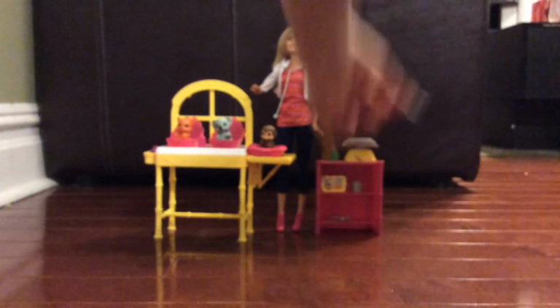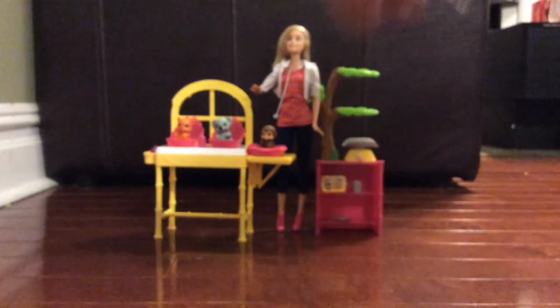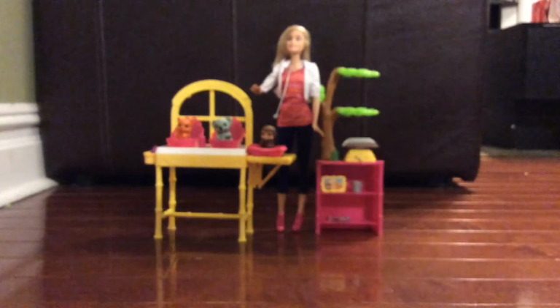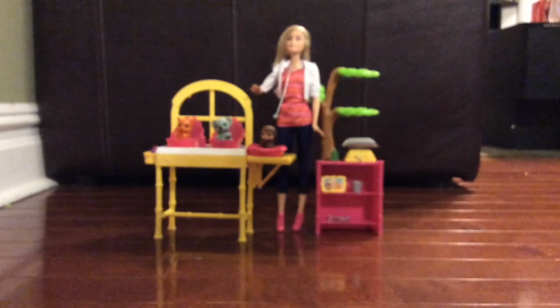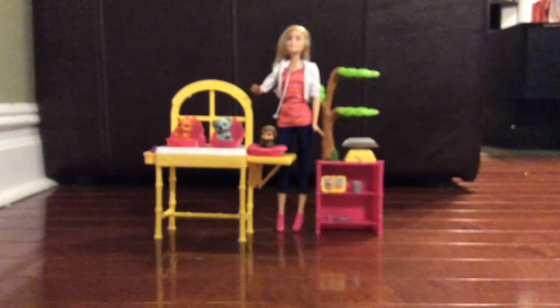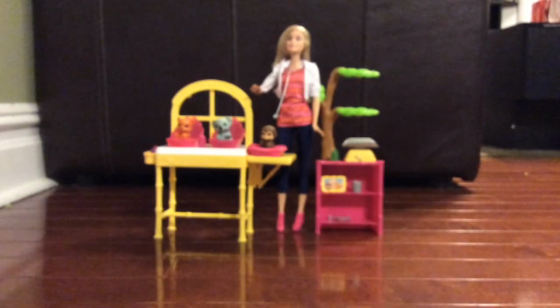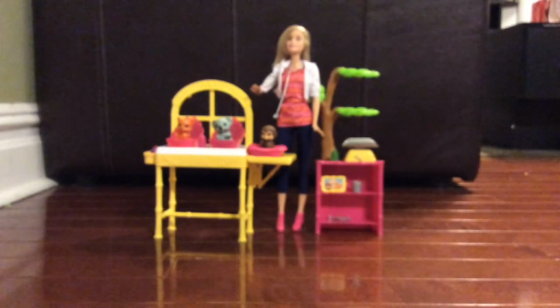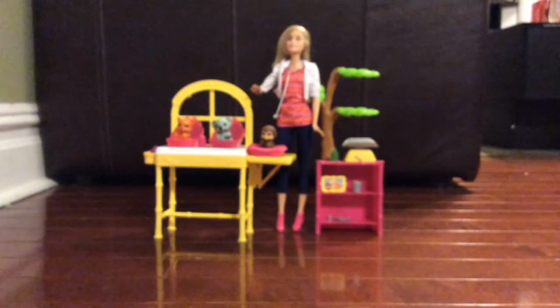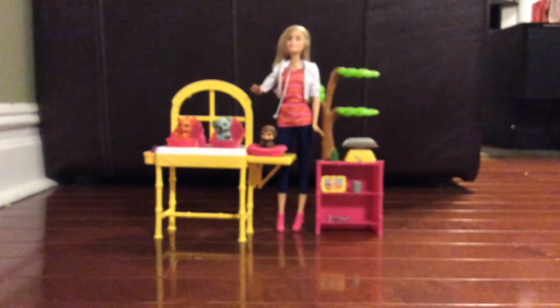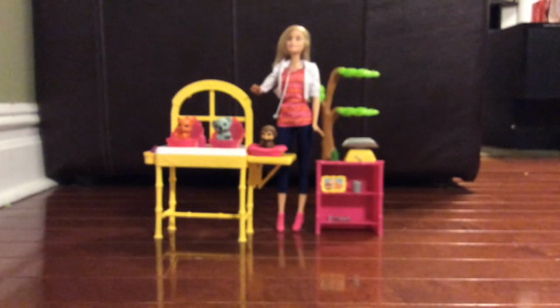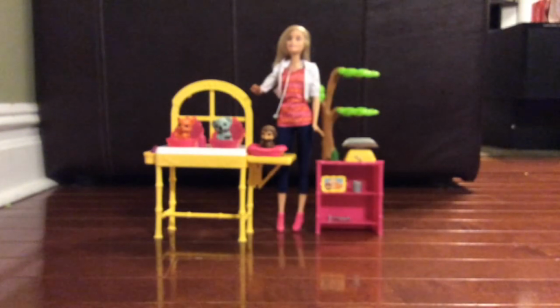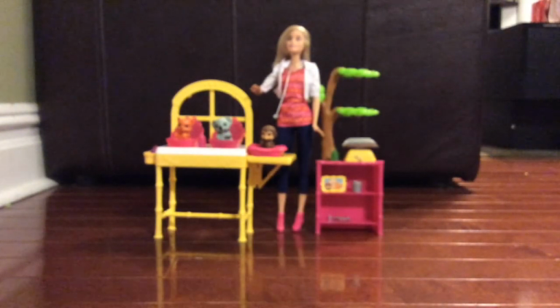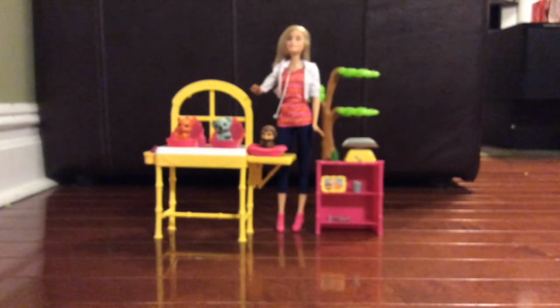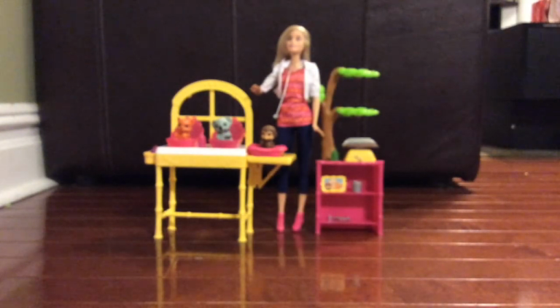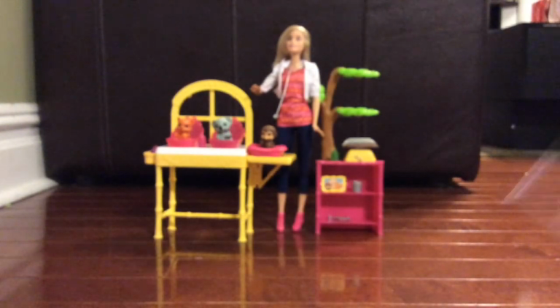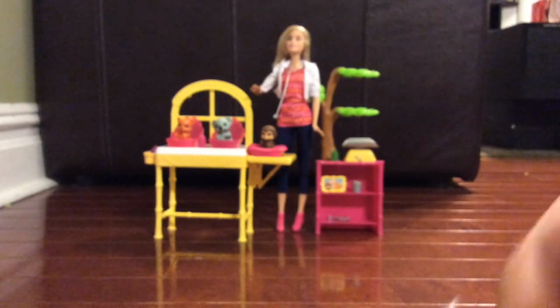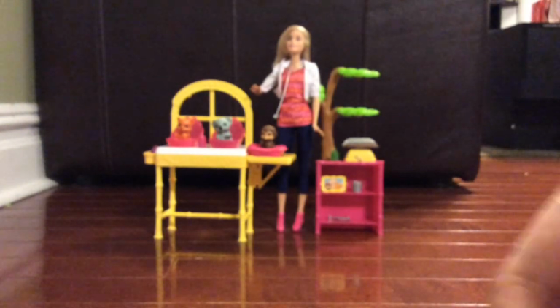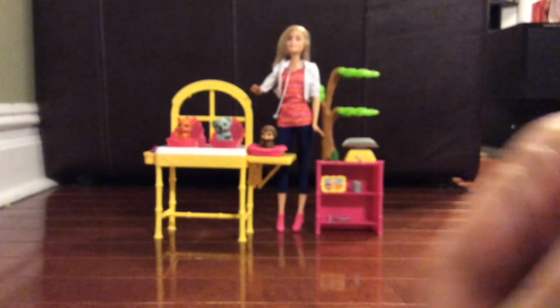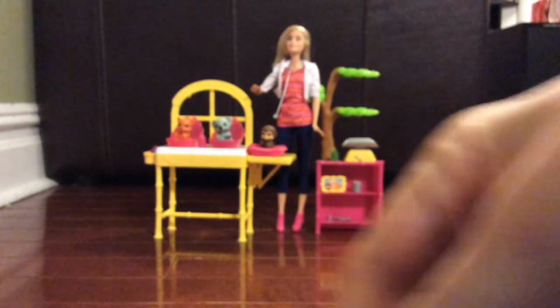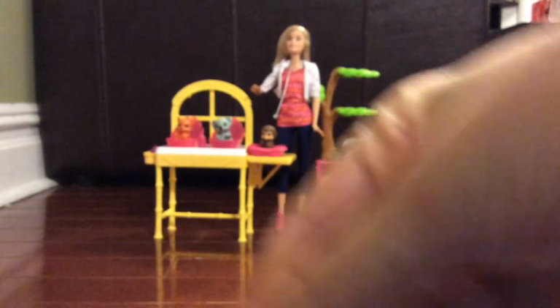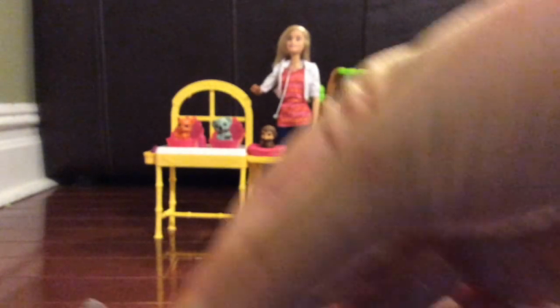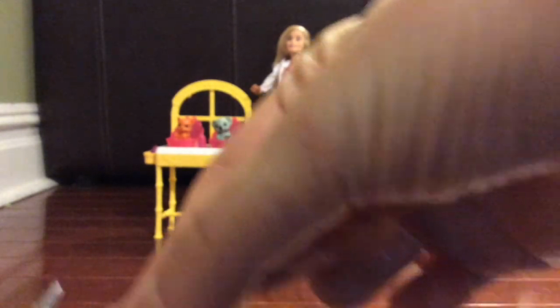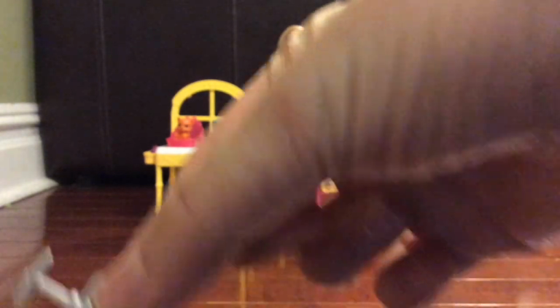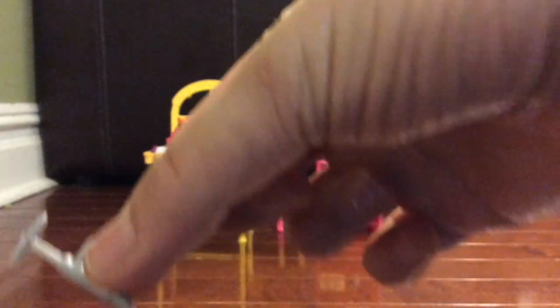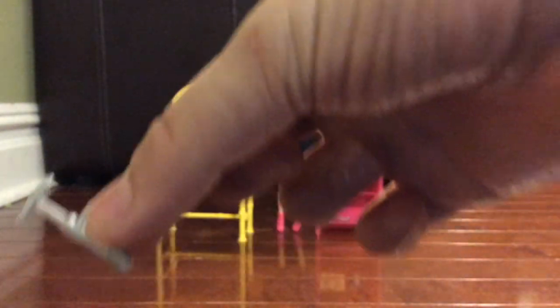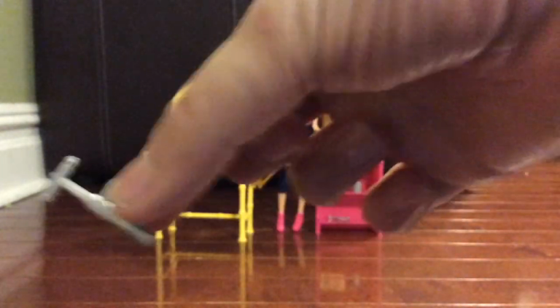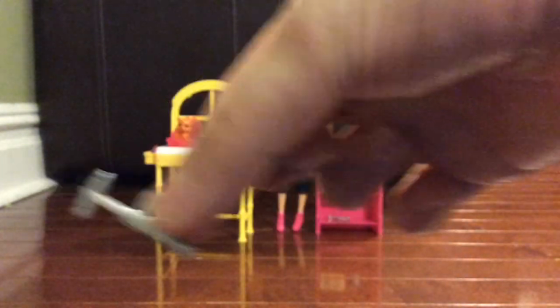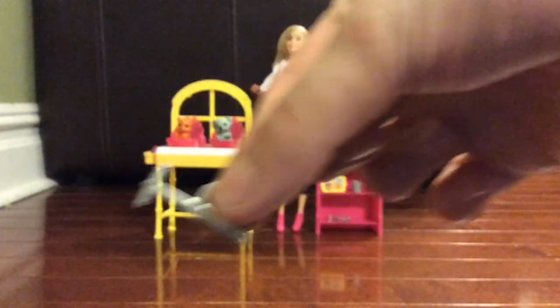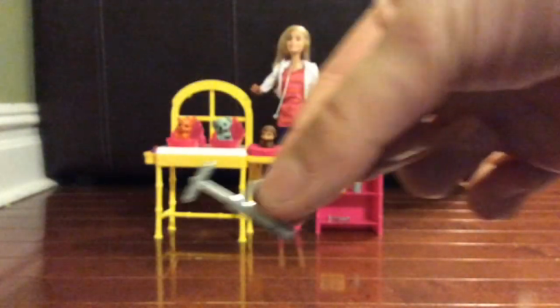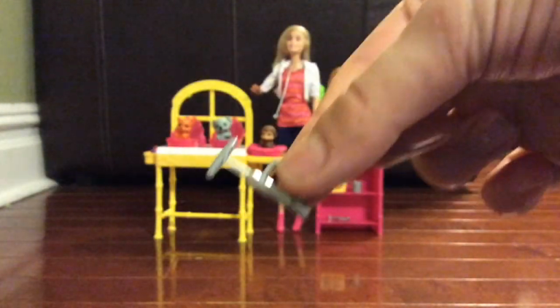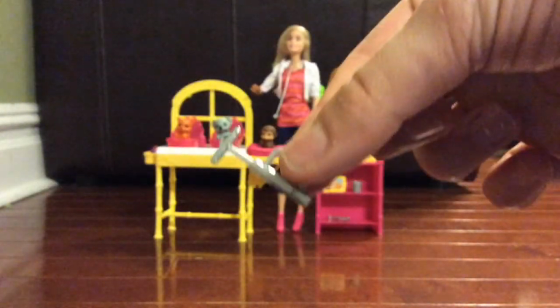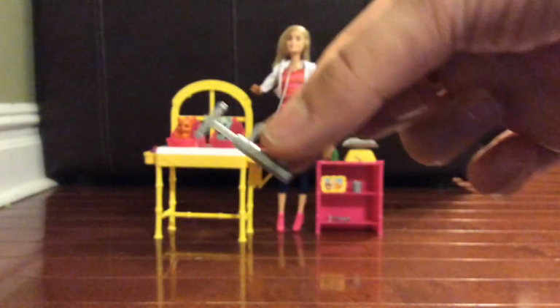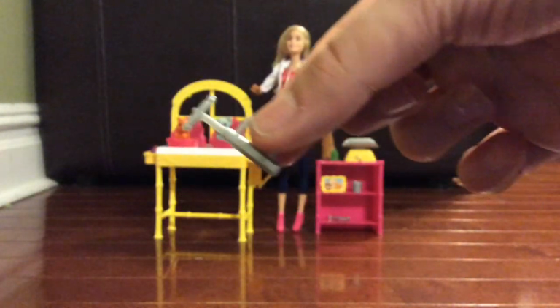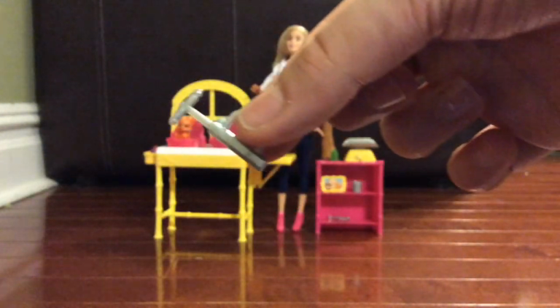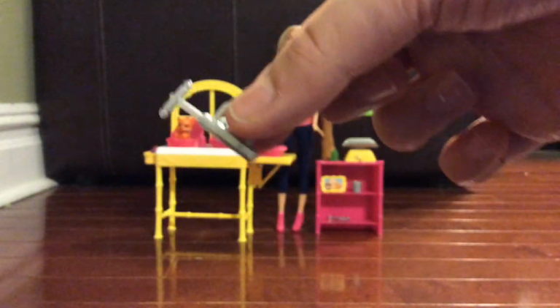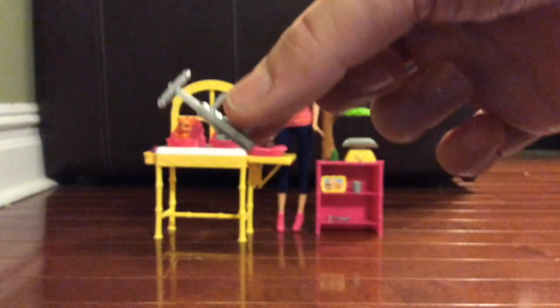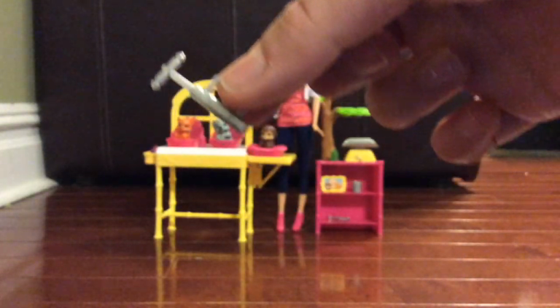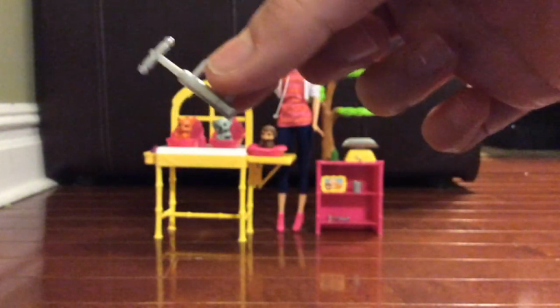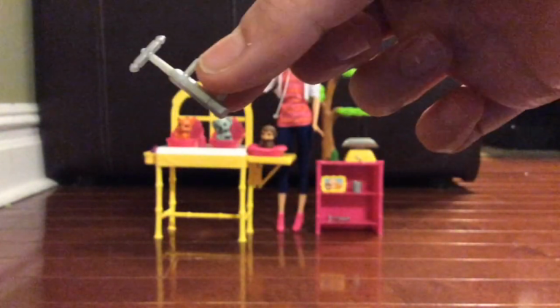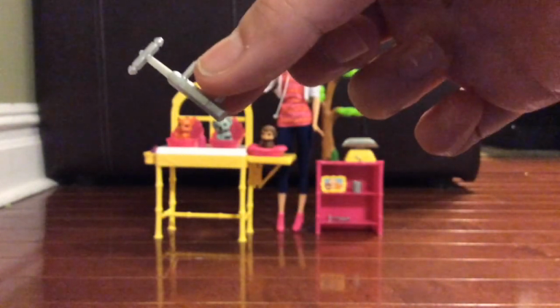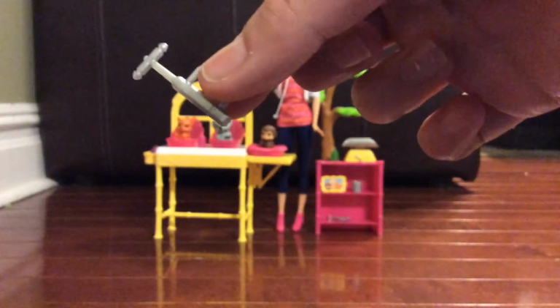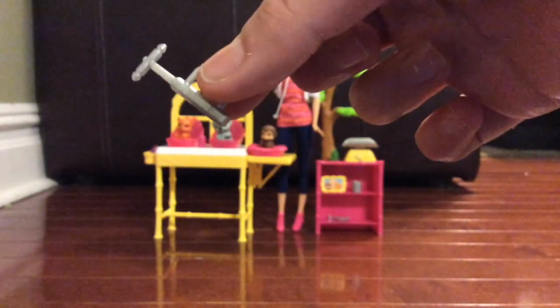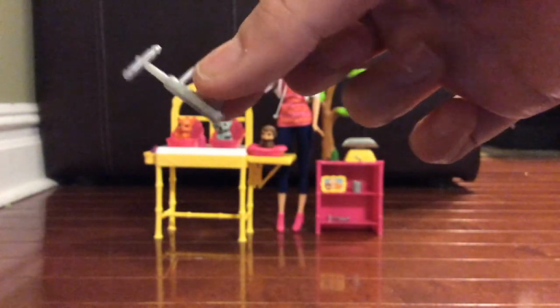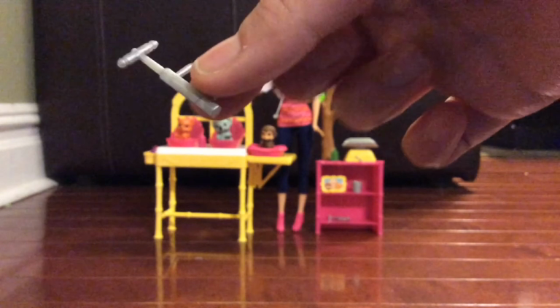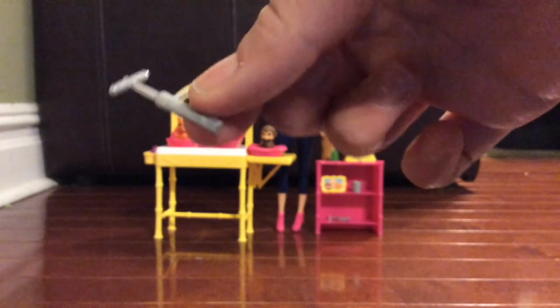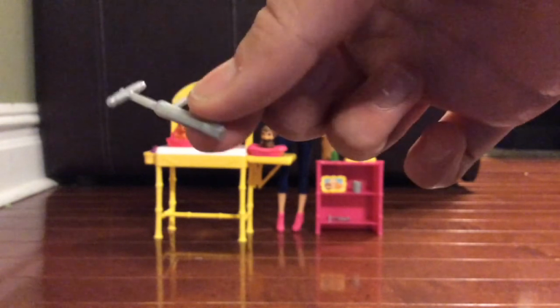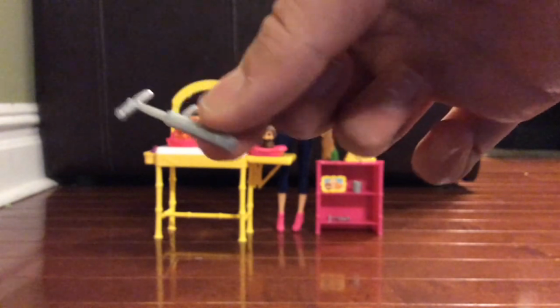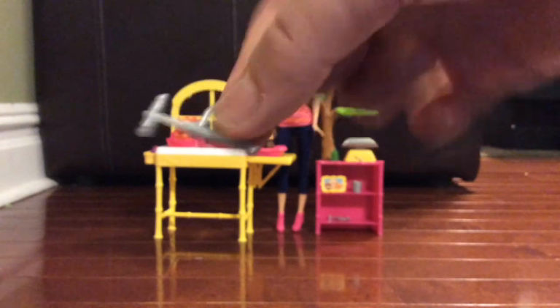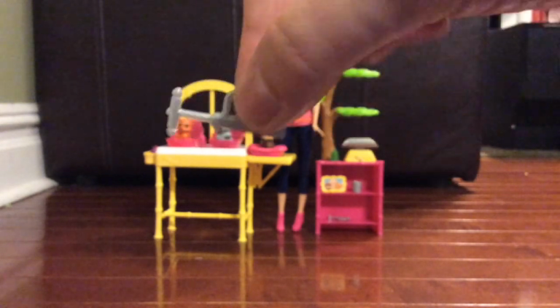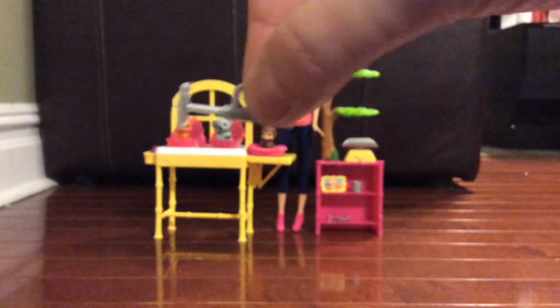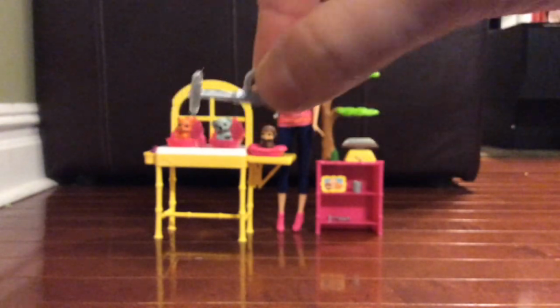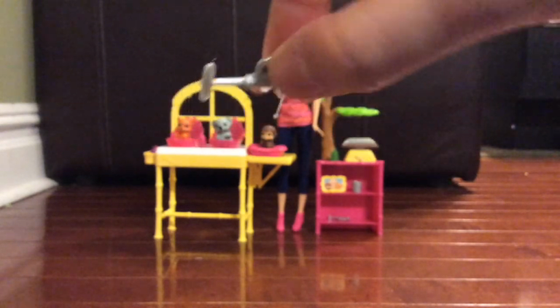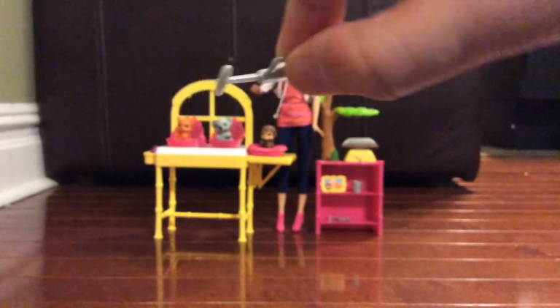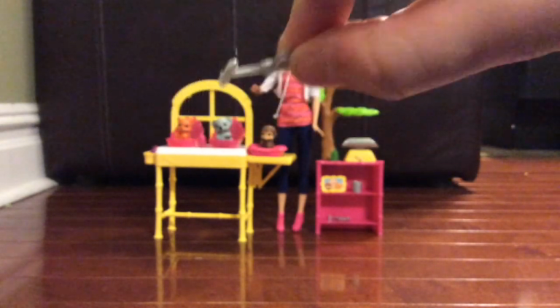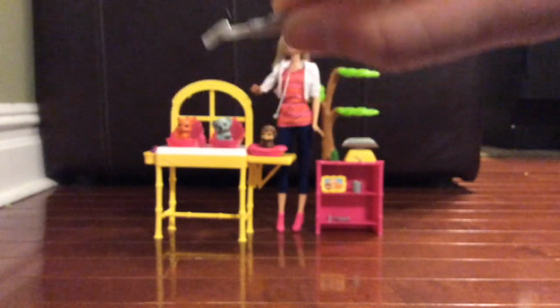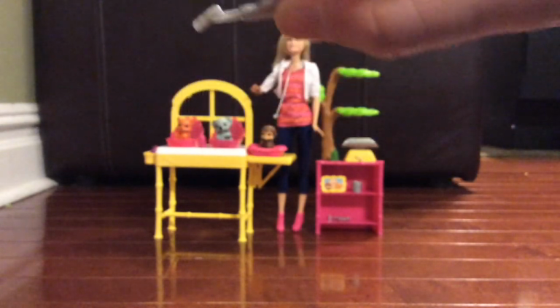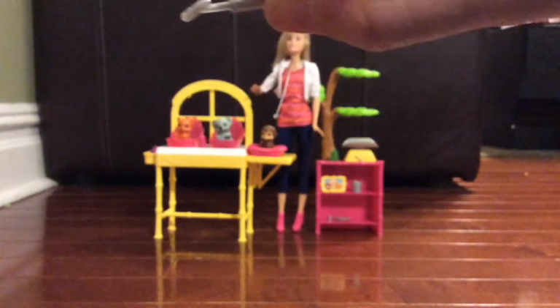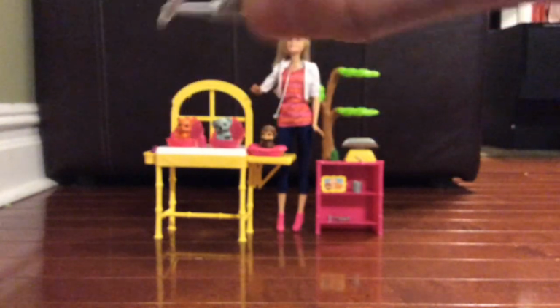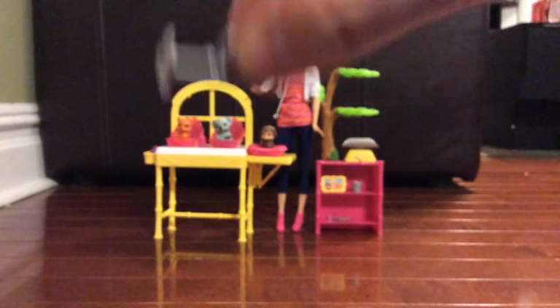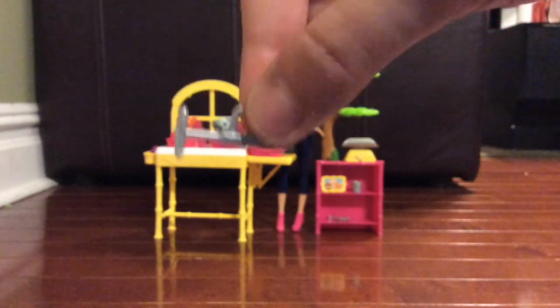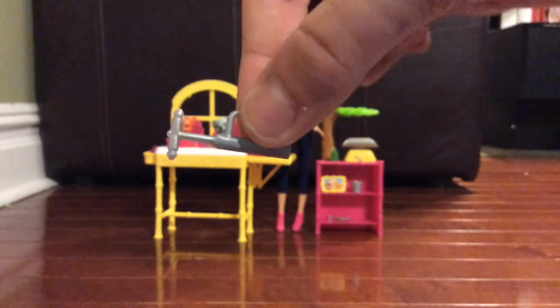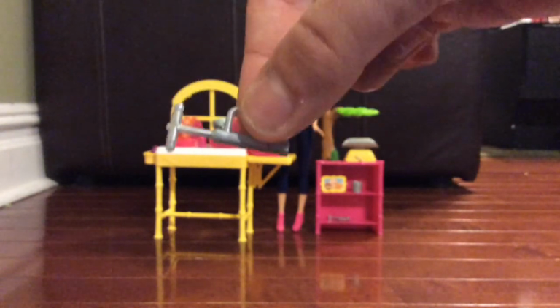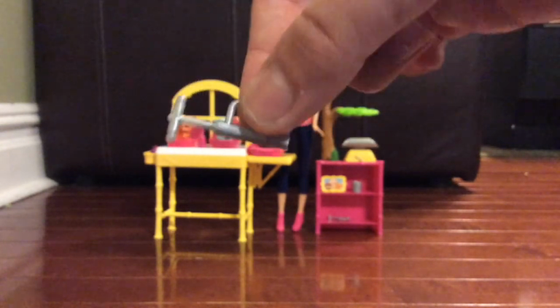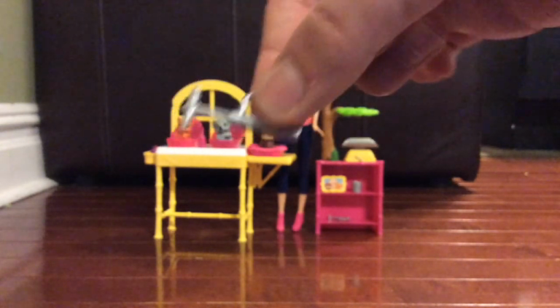I honestly do not know what this one is, but it's another tool that Barbie uses with the animals.